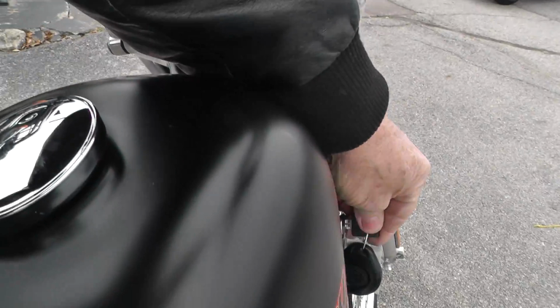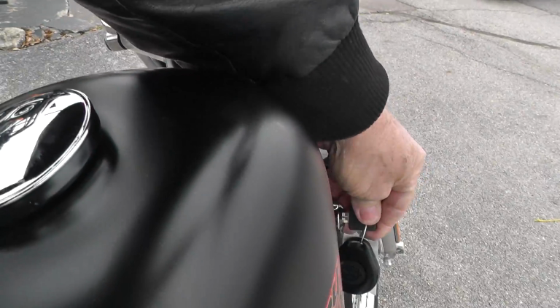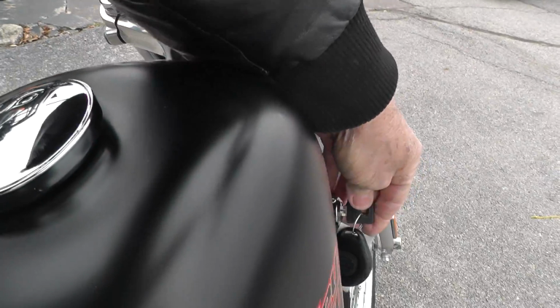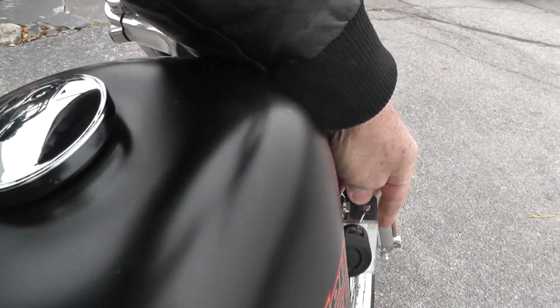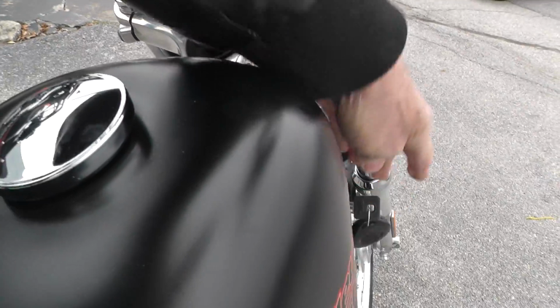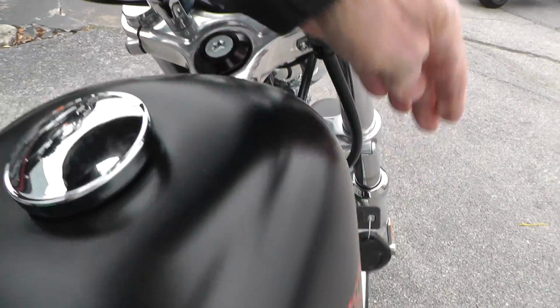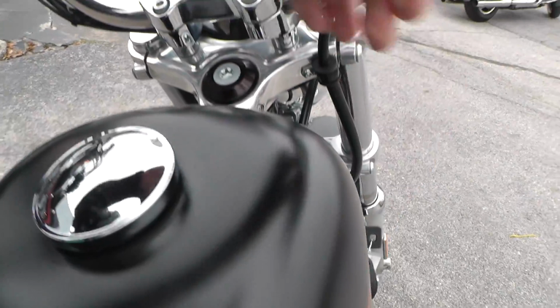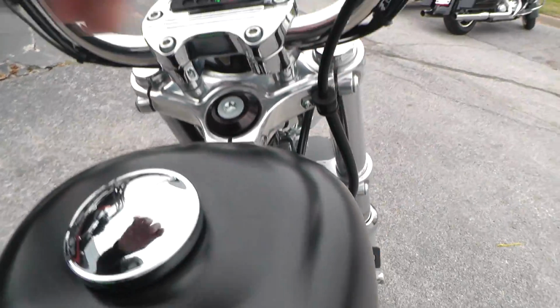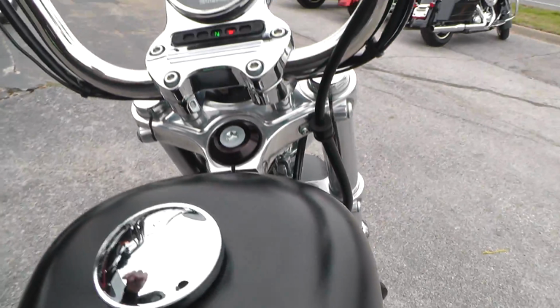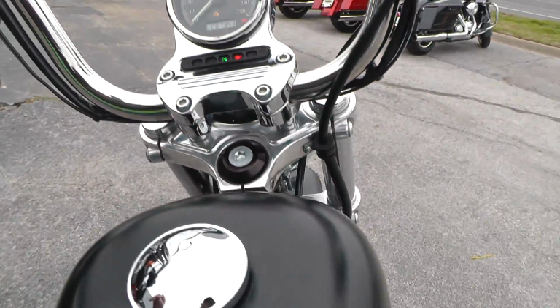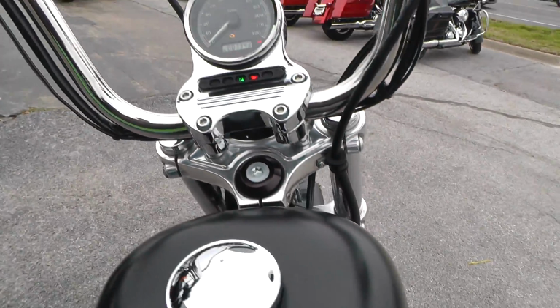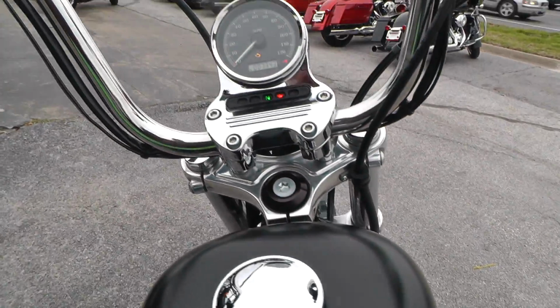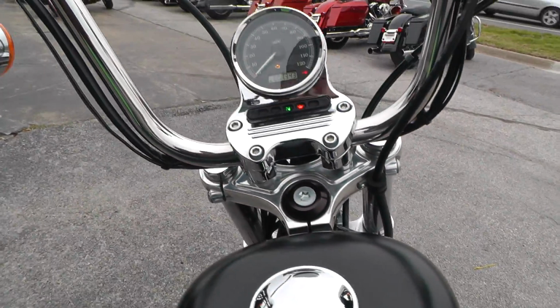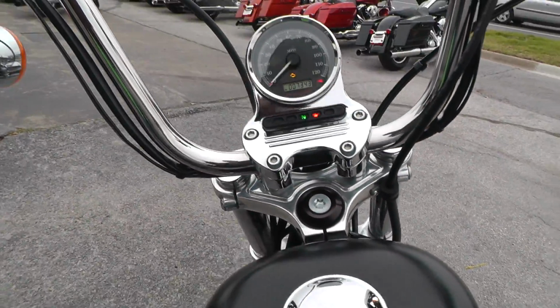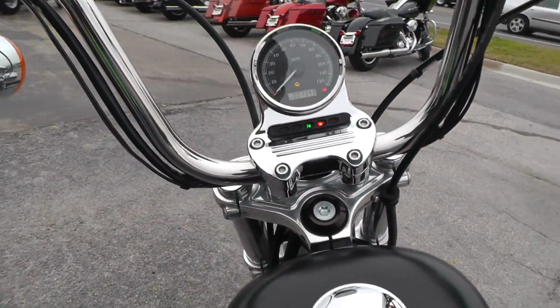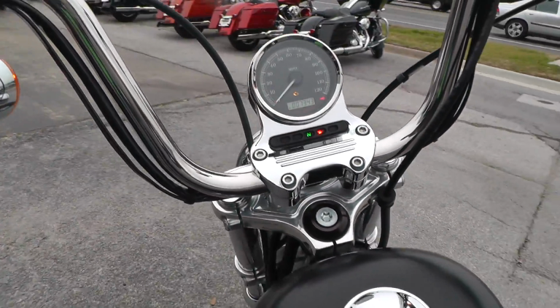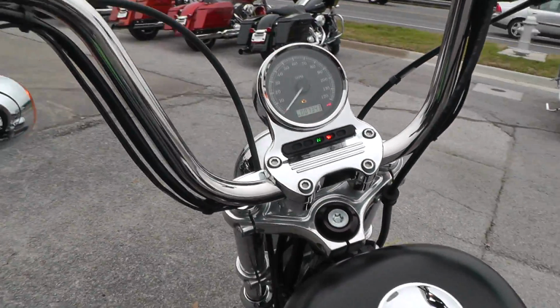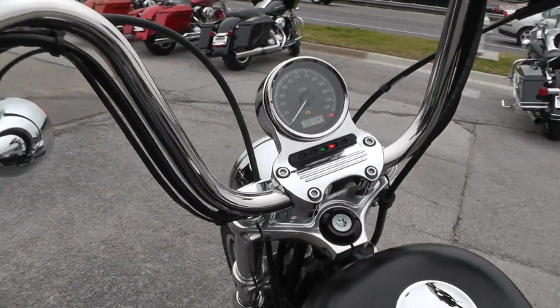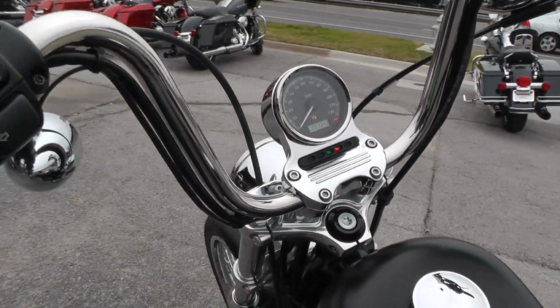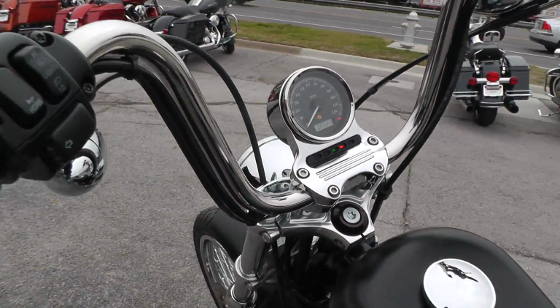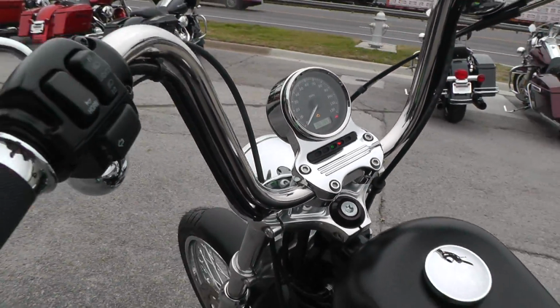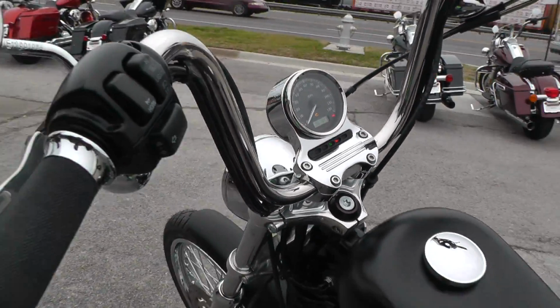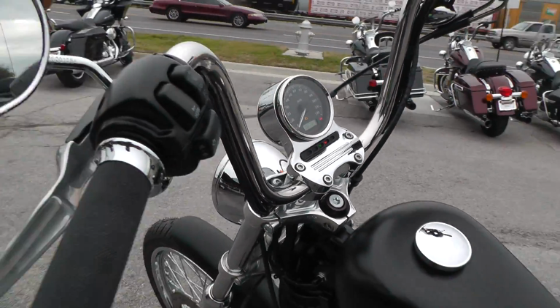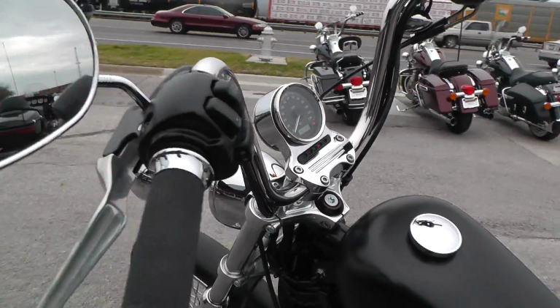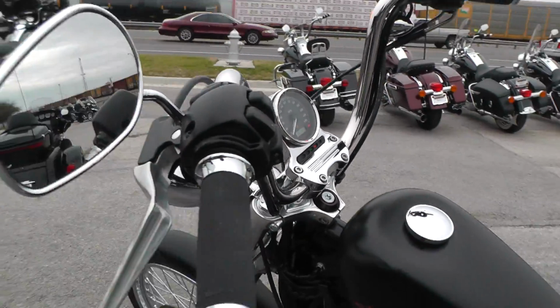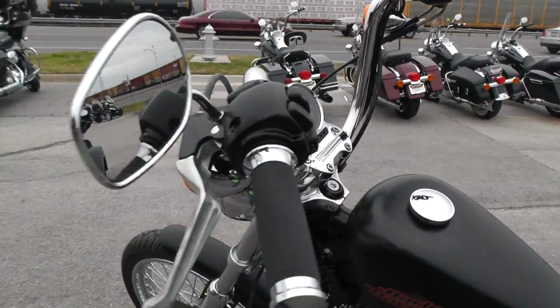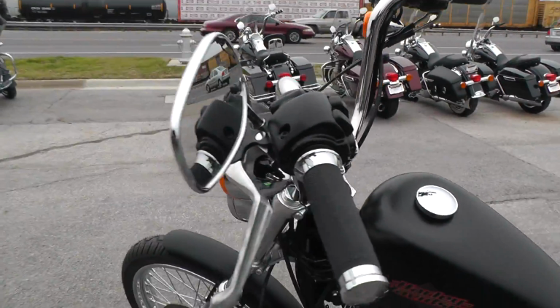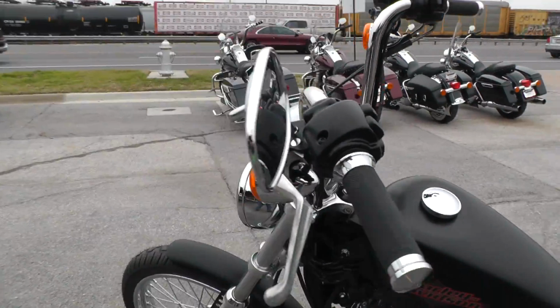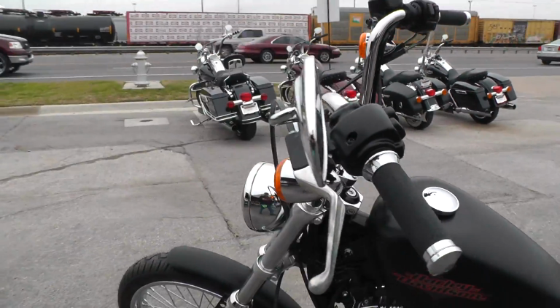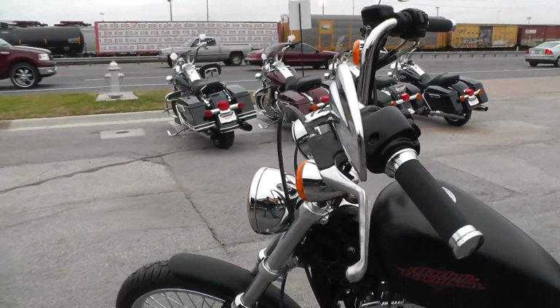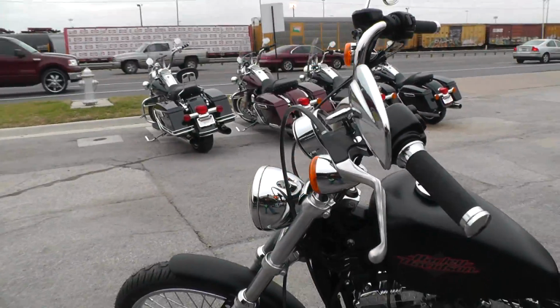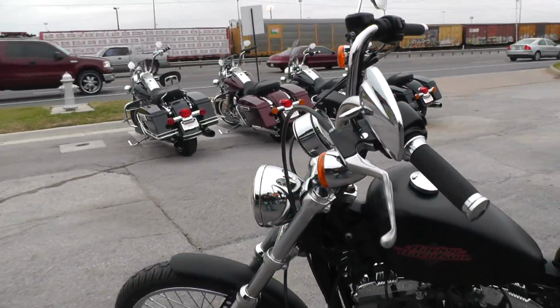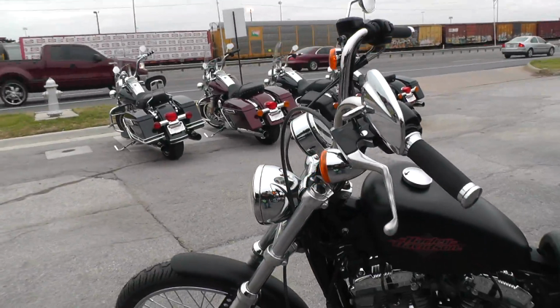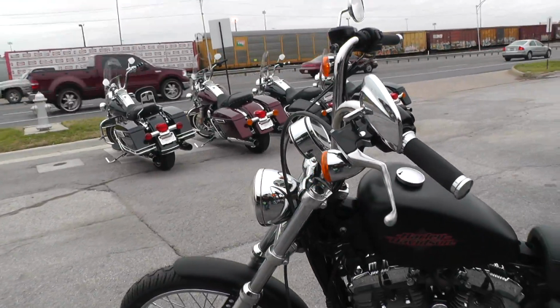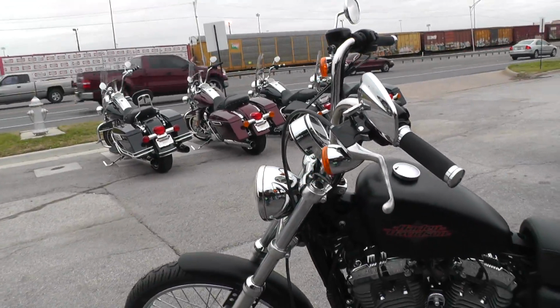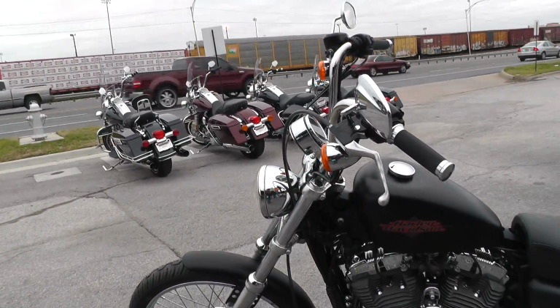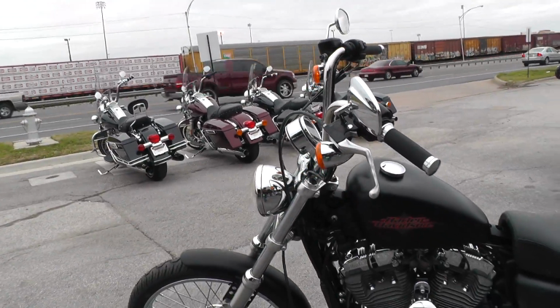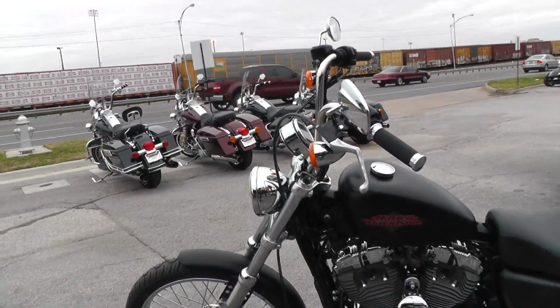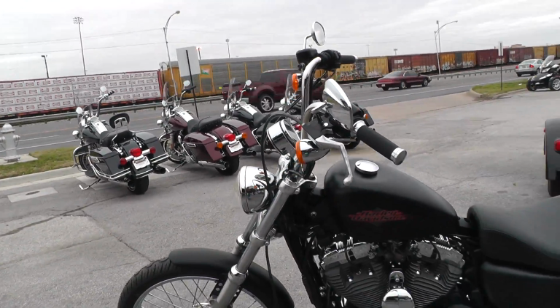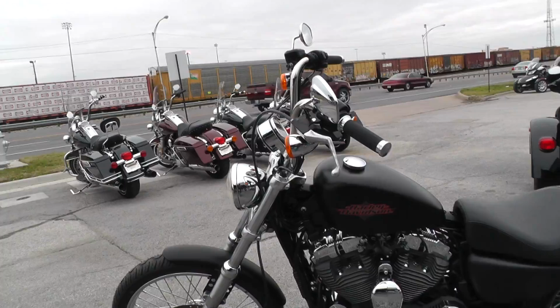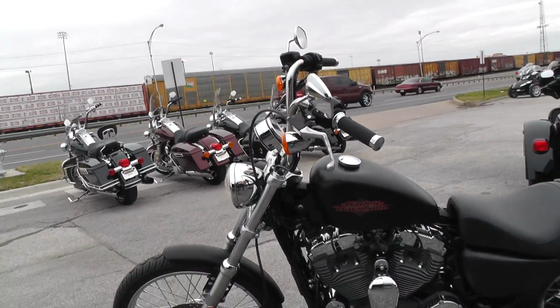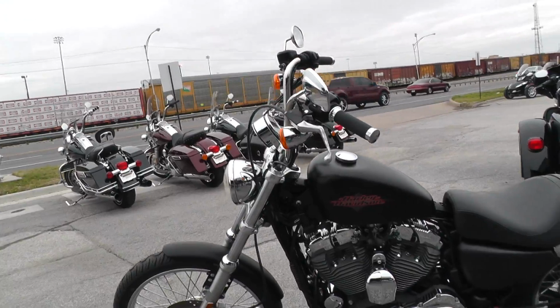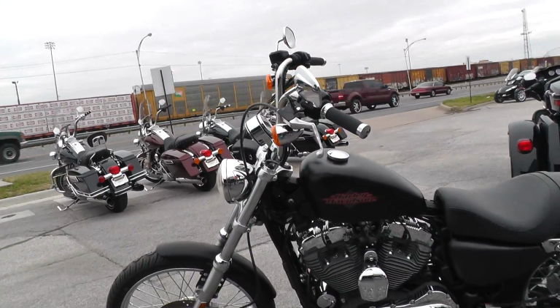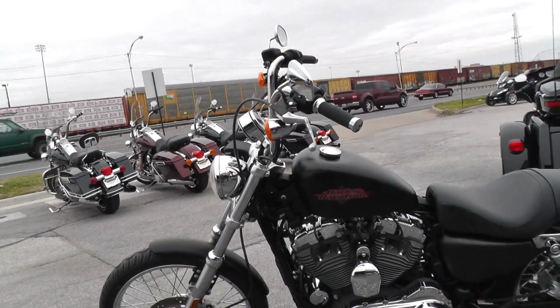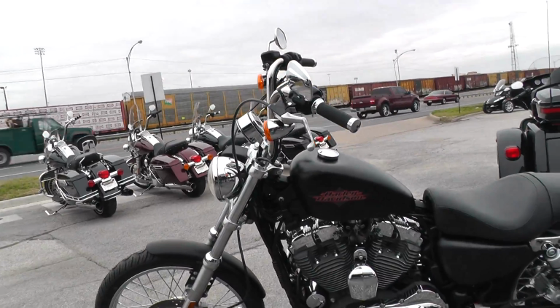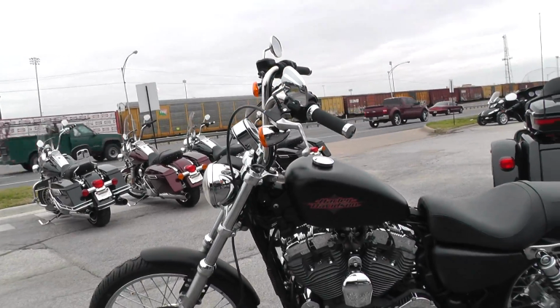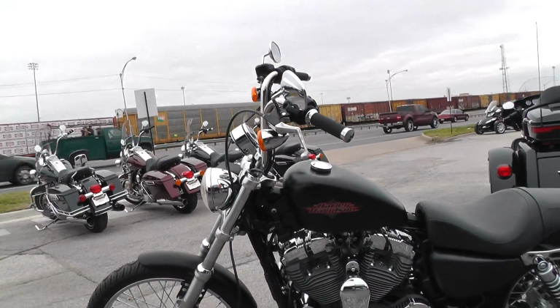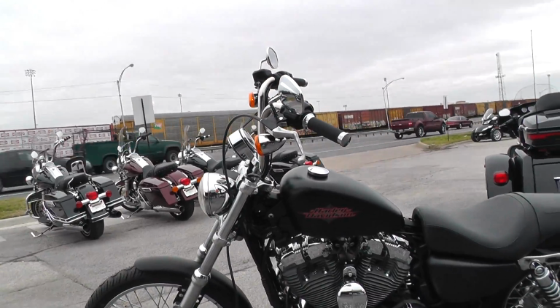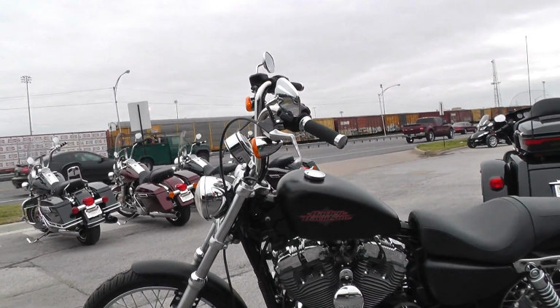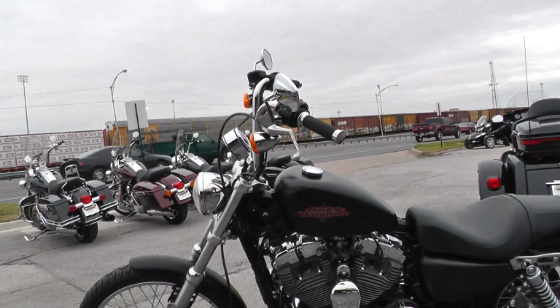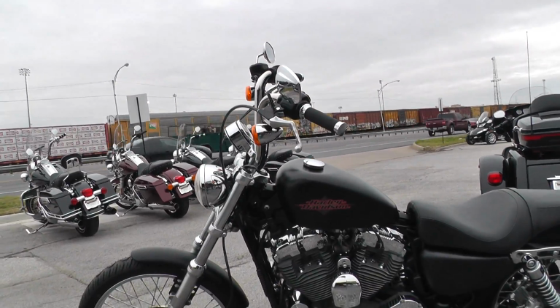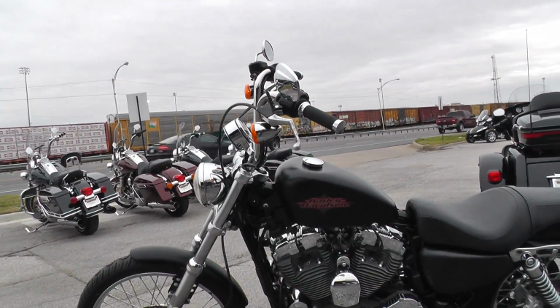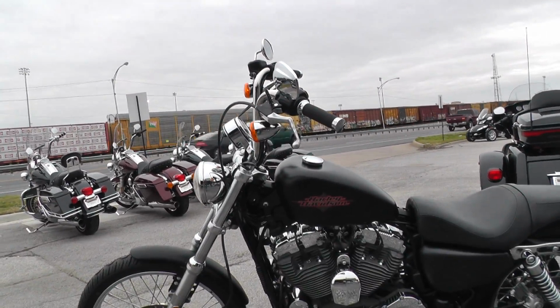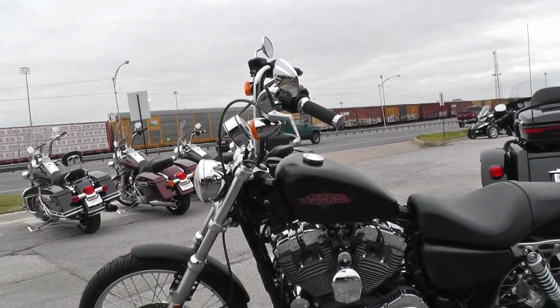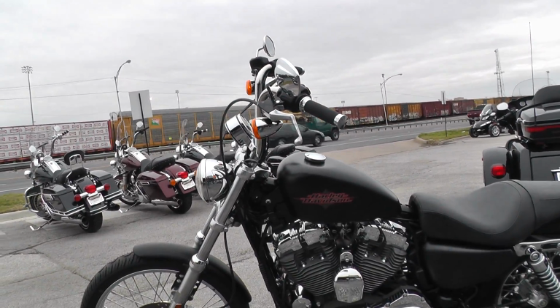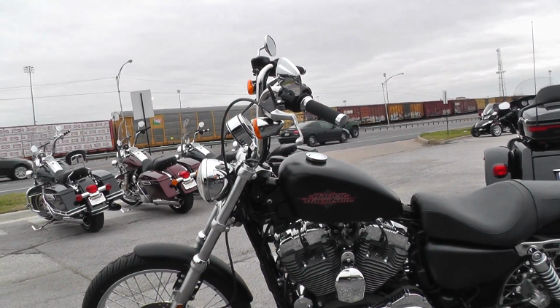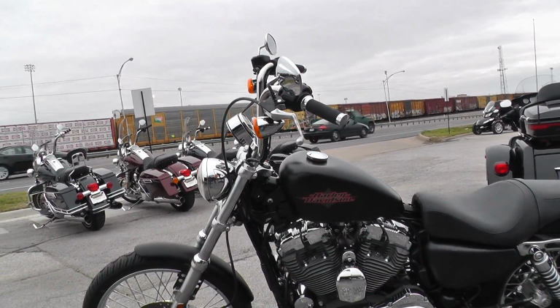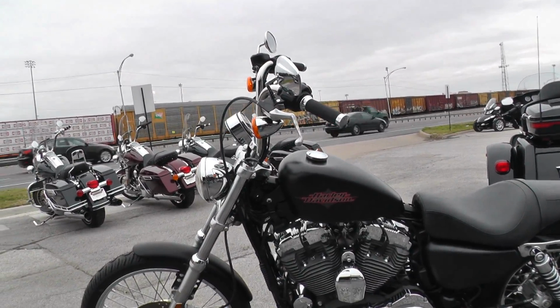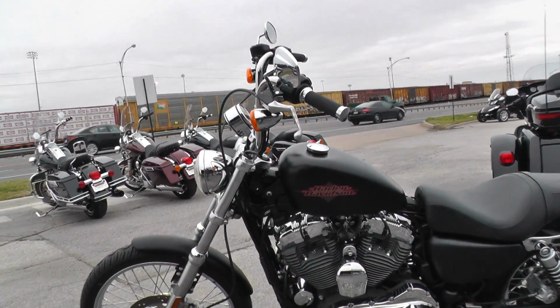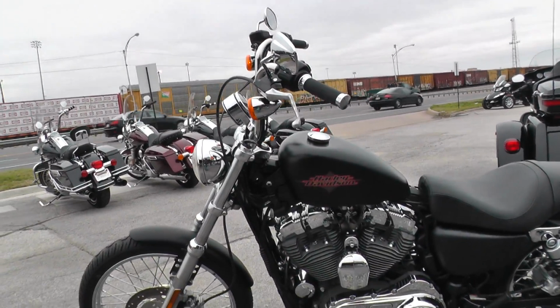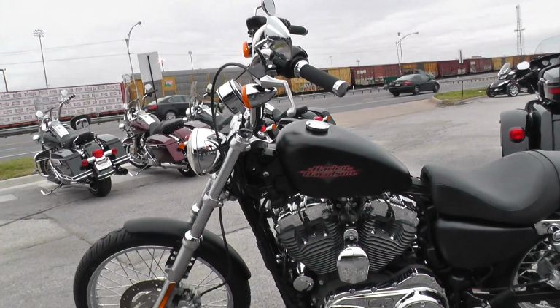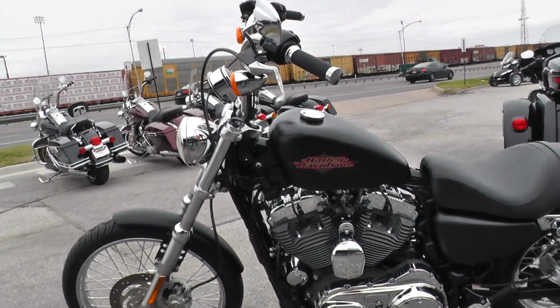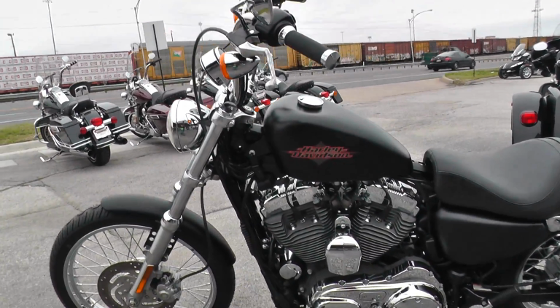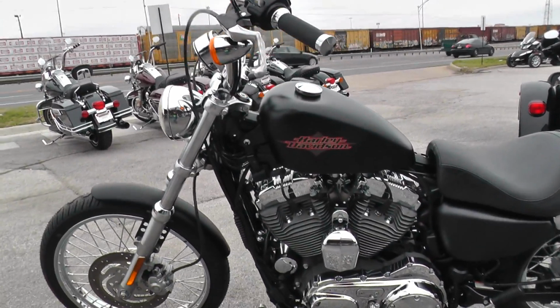It's got the mini apes pushed forward a little bit, which gives that really slick little chopper look.